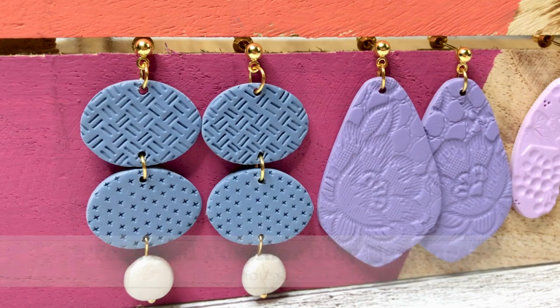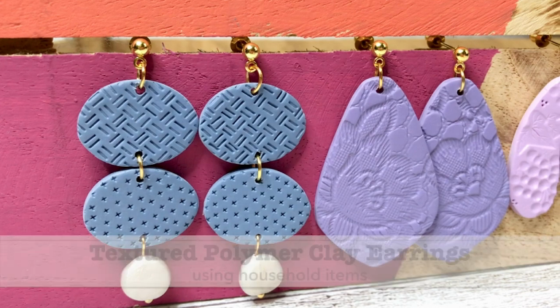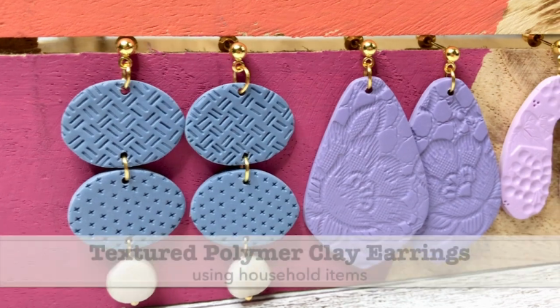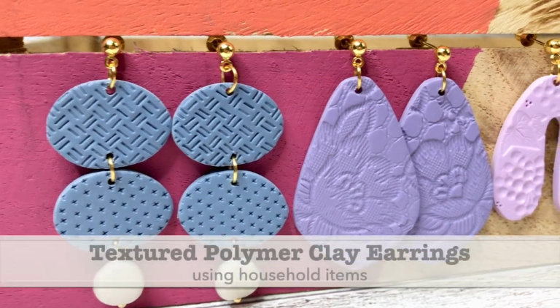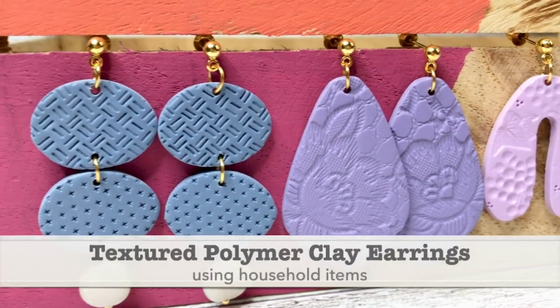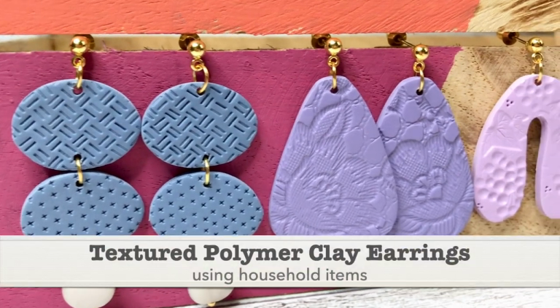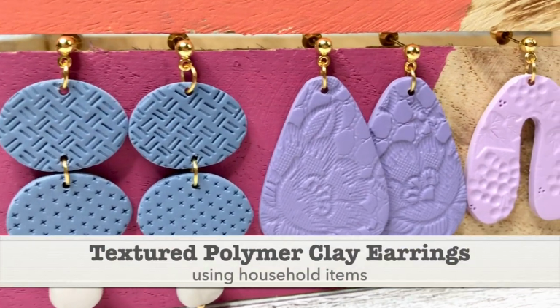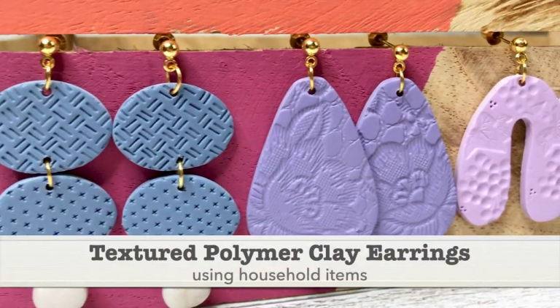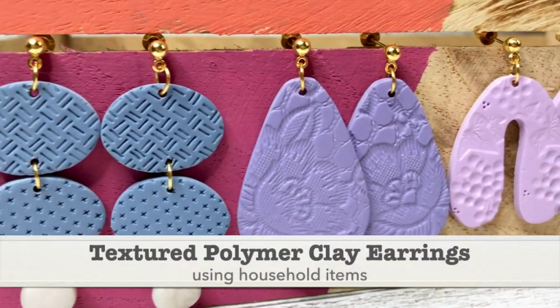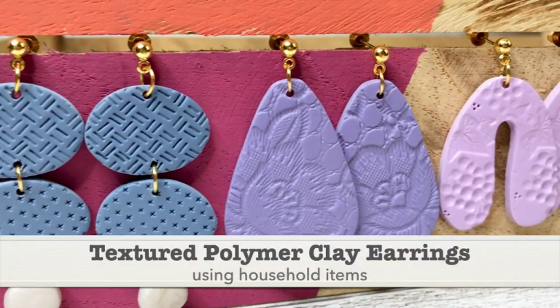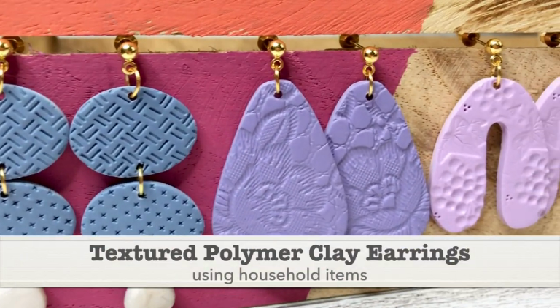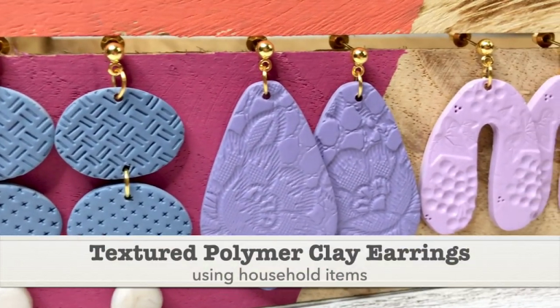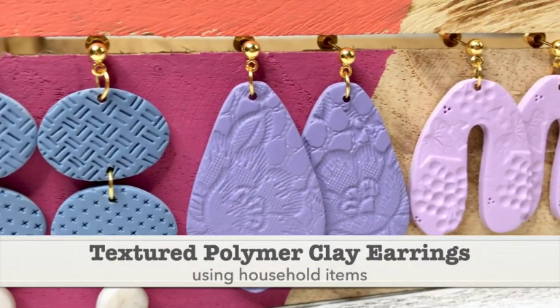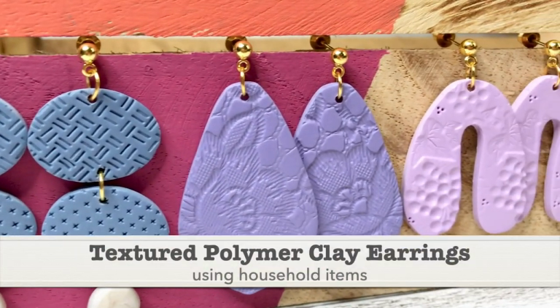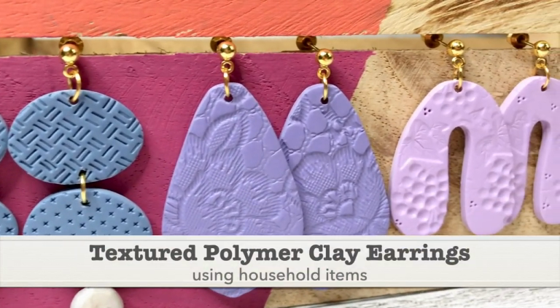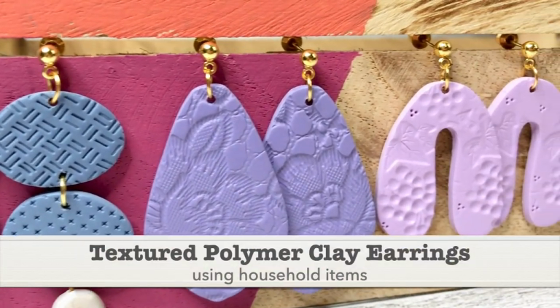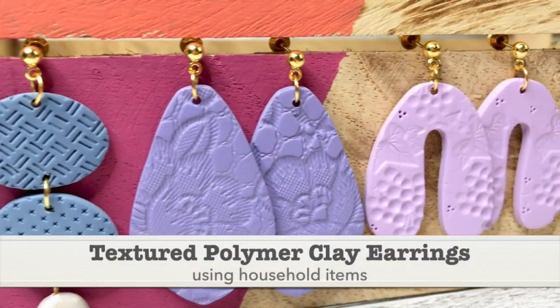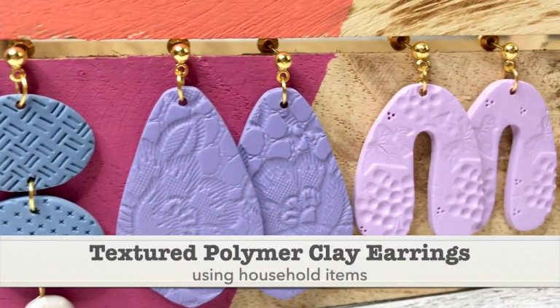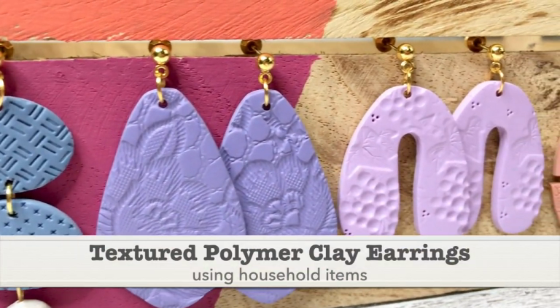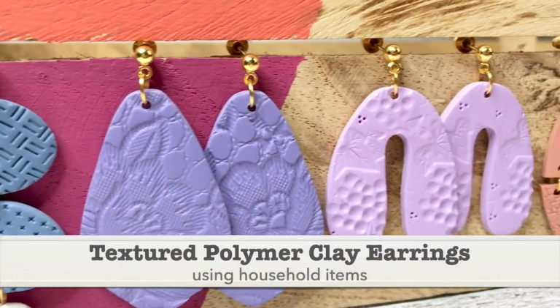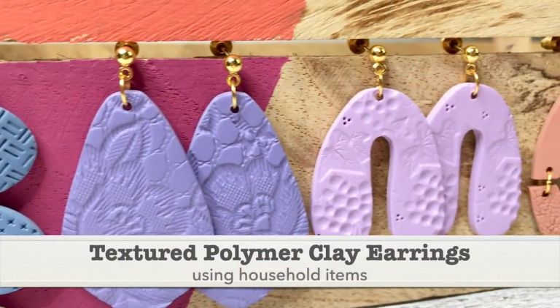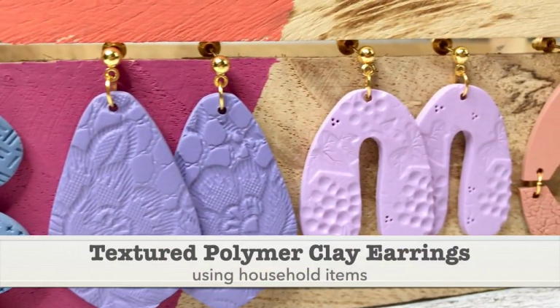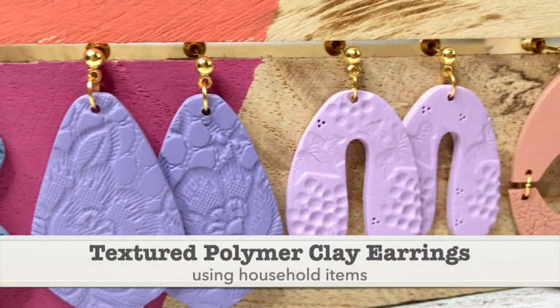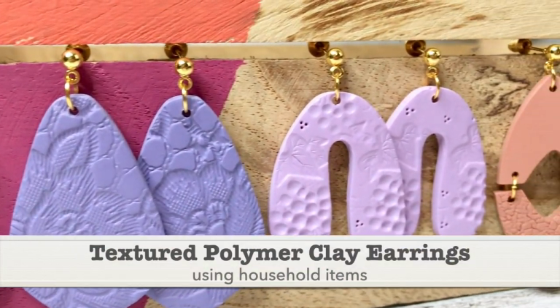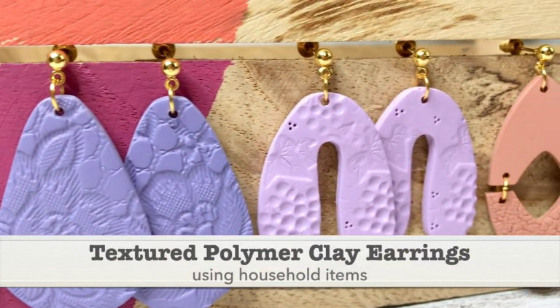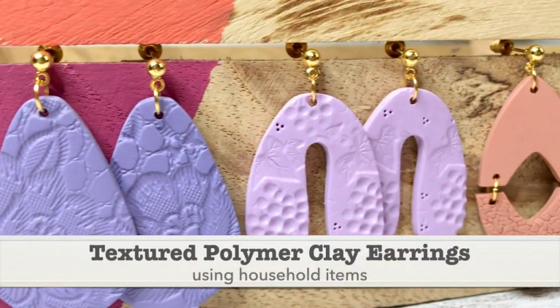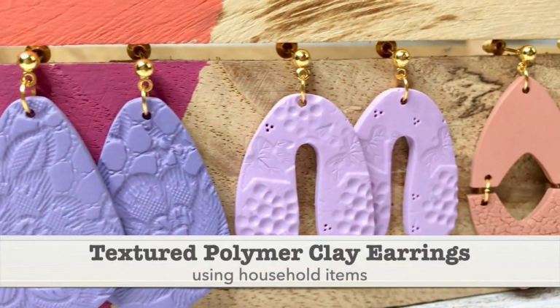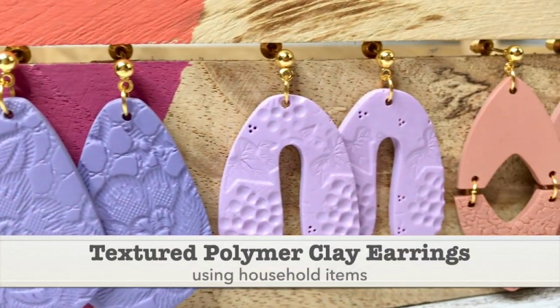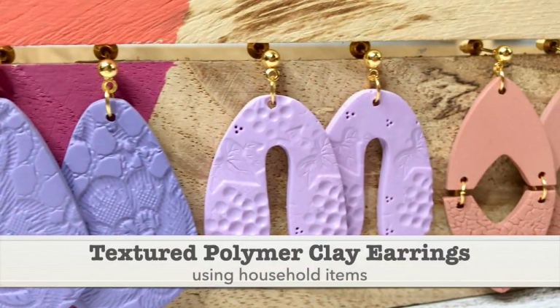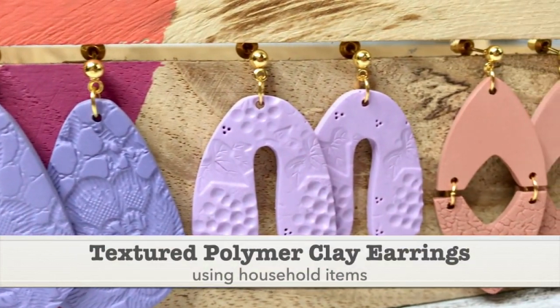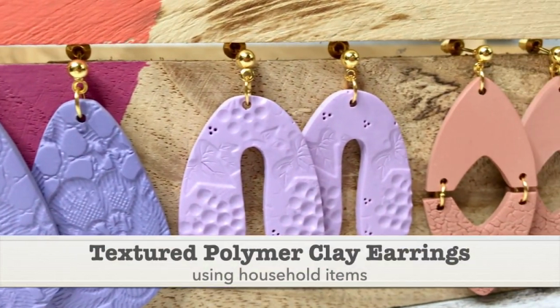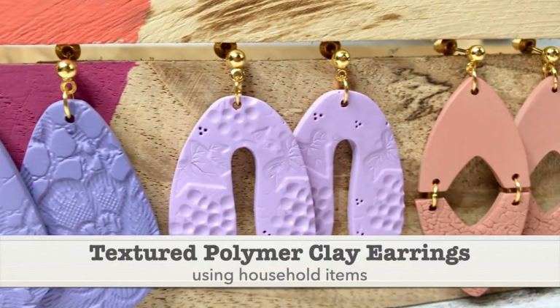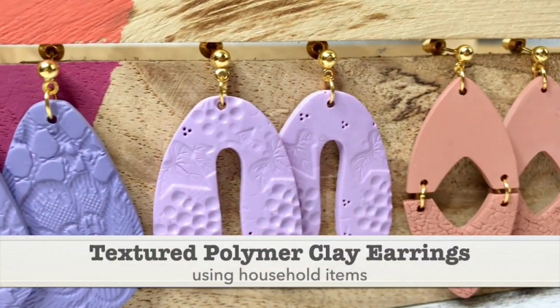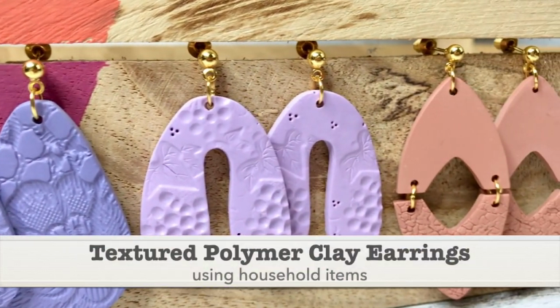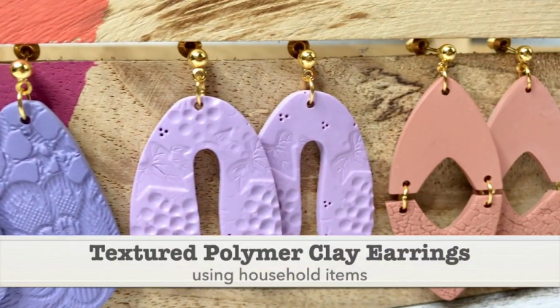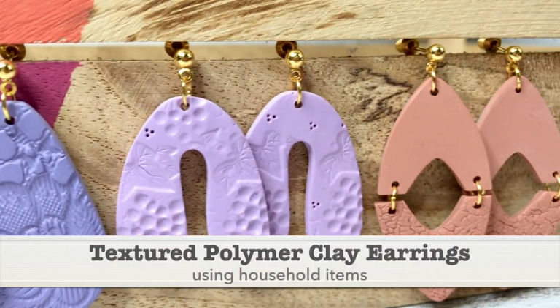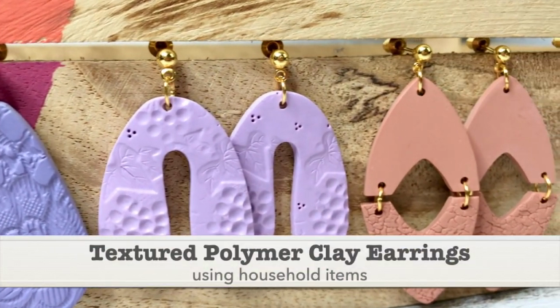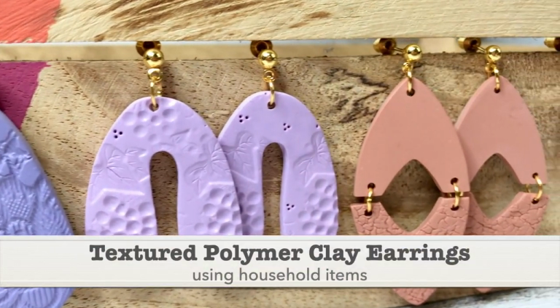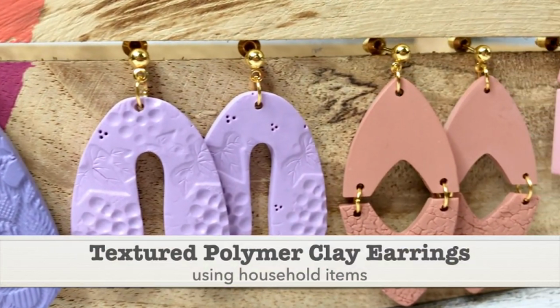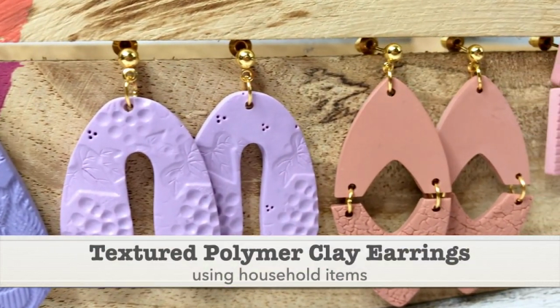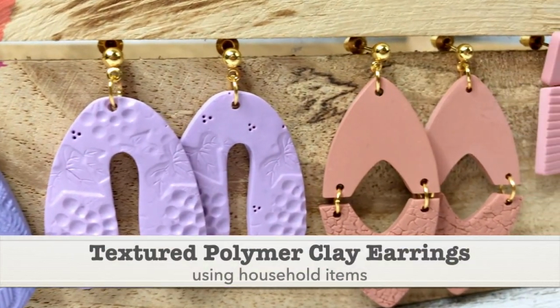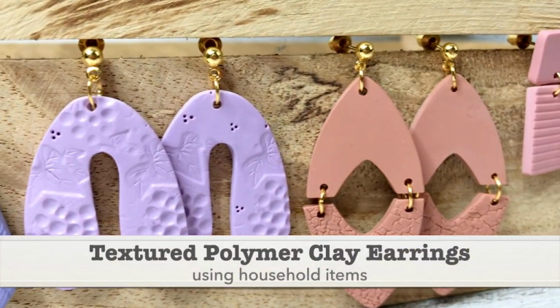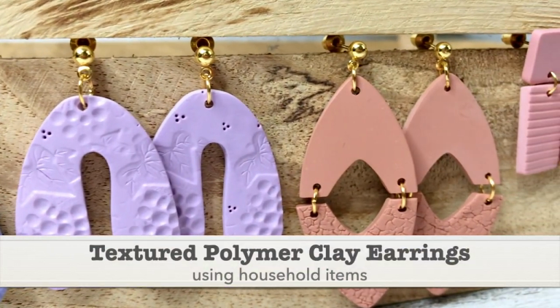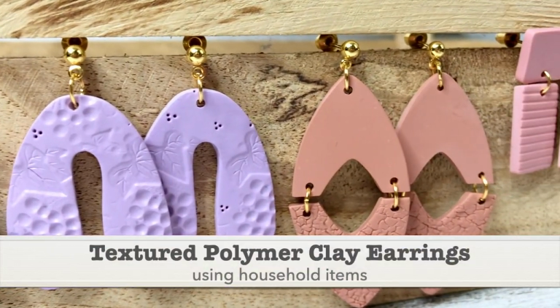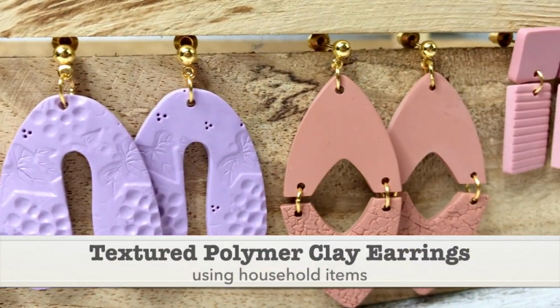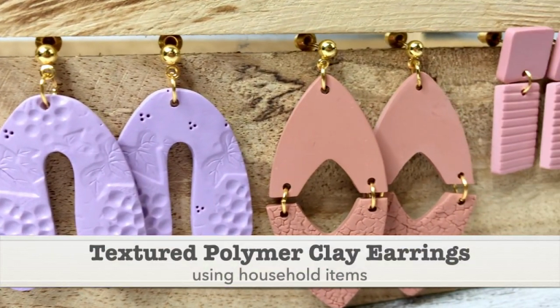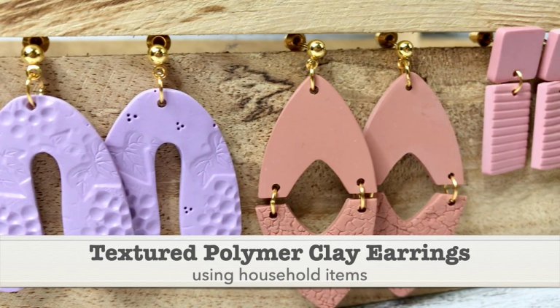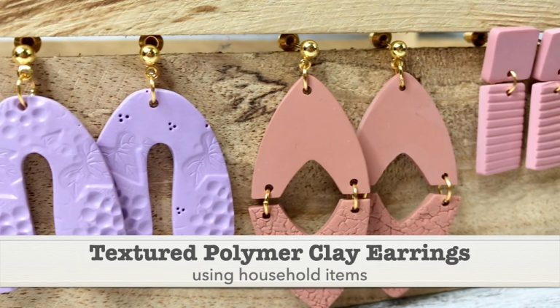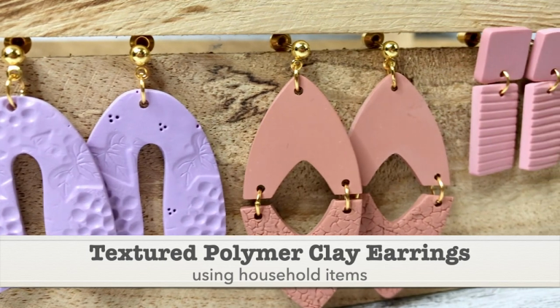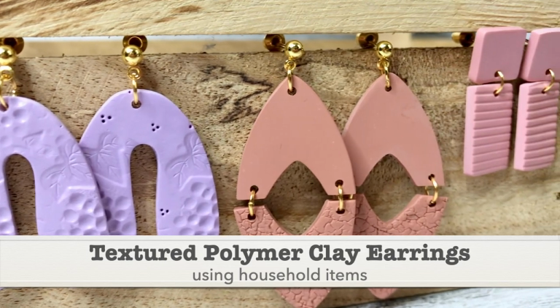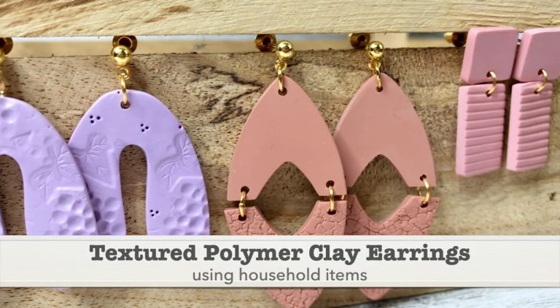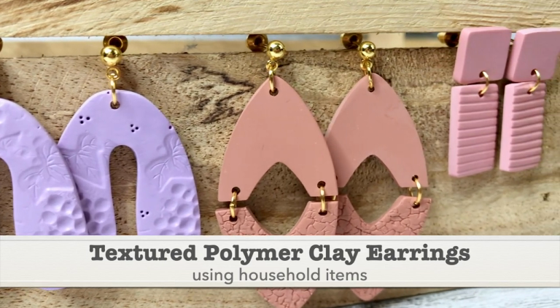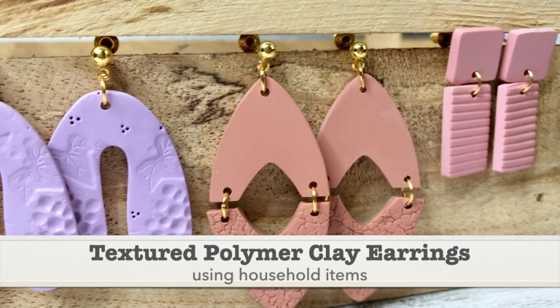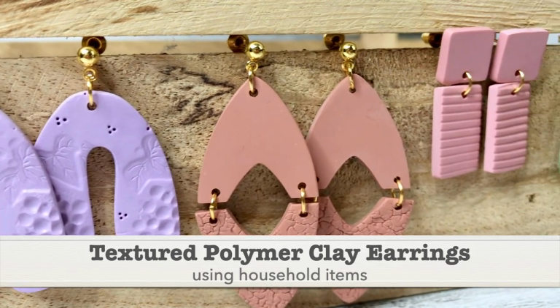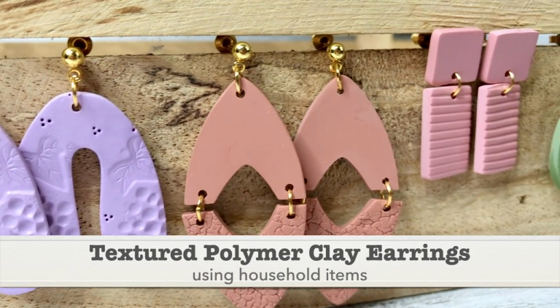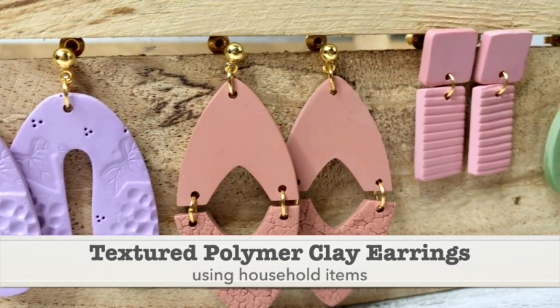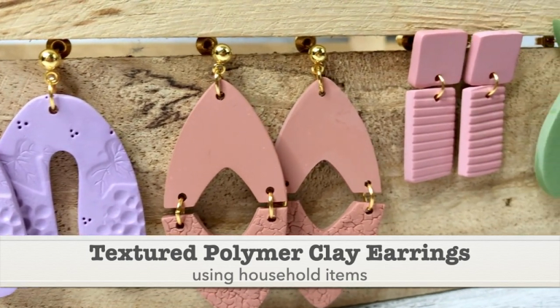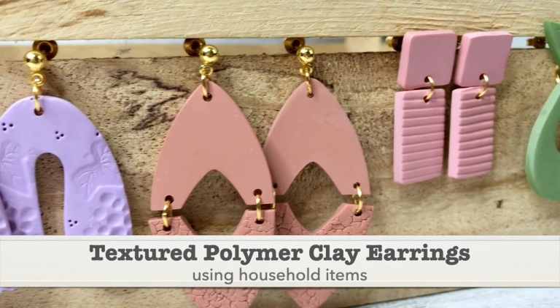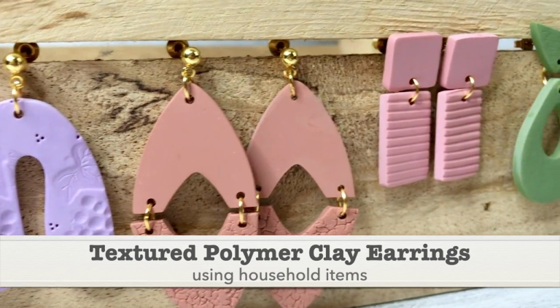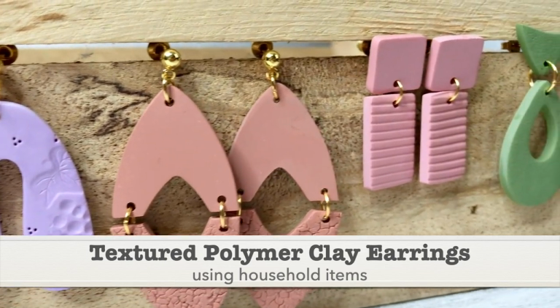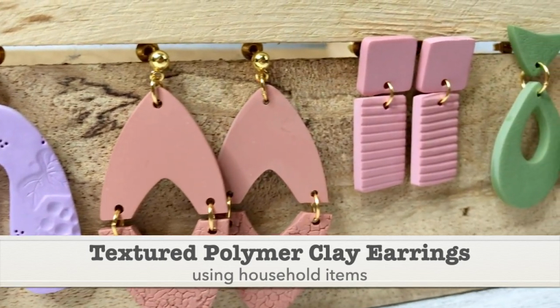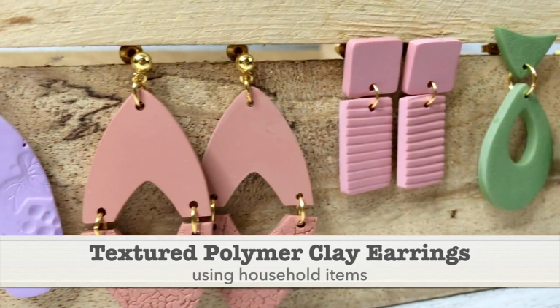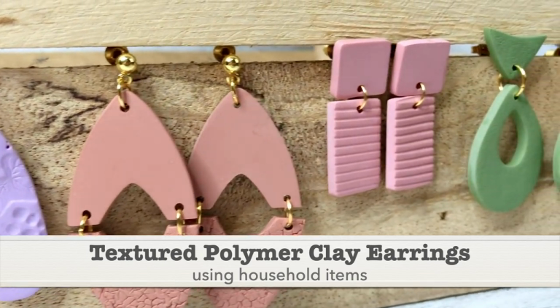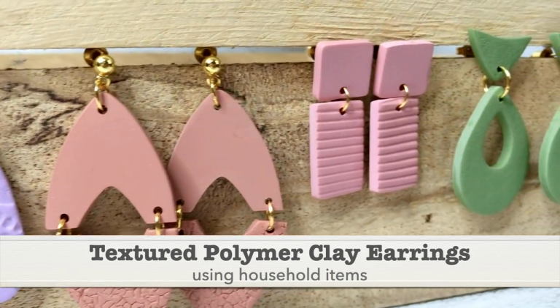In this video, I am going to show you how to add texture on polymer clay using household items.